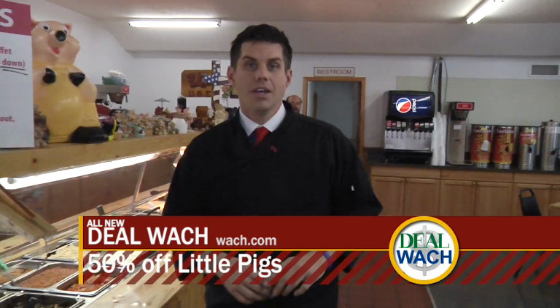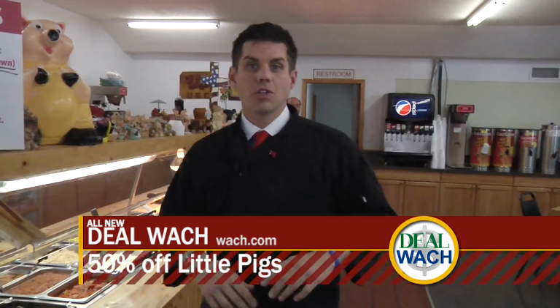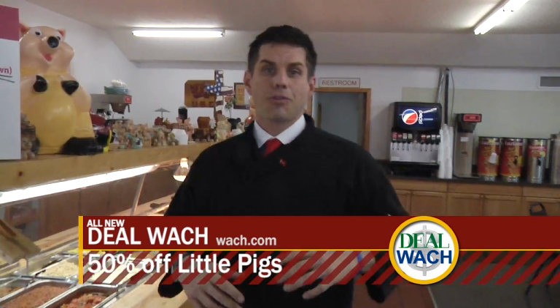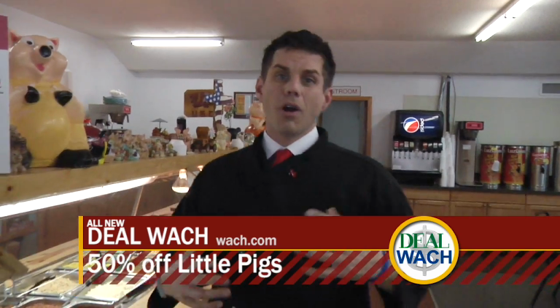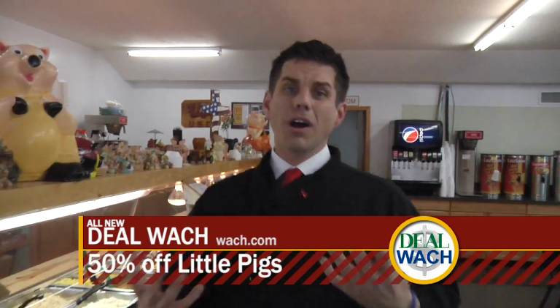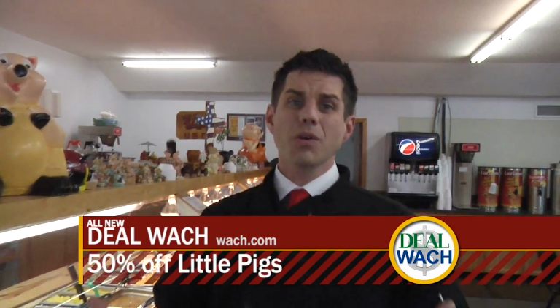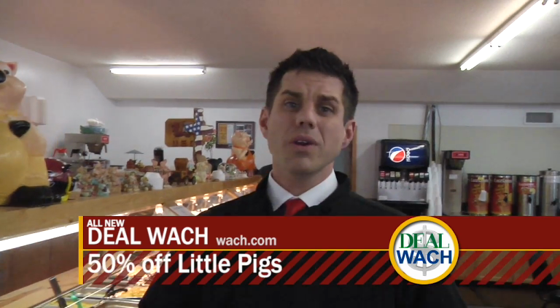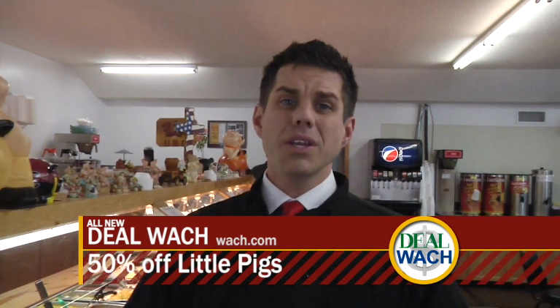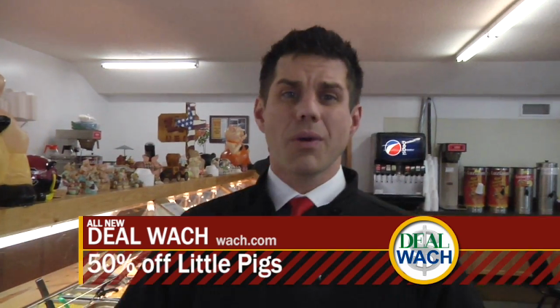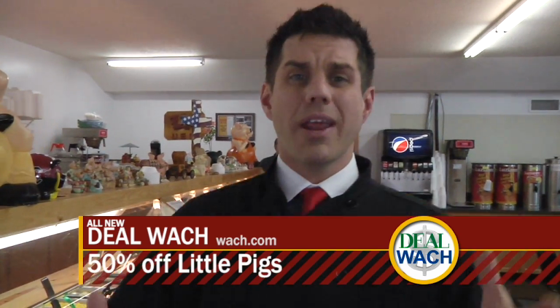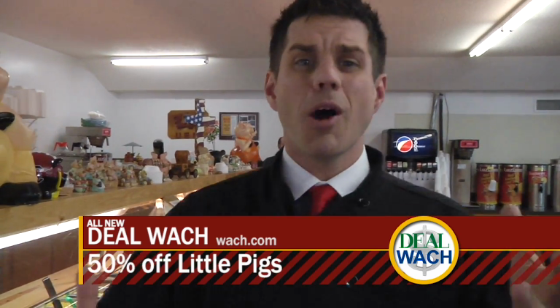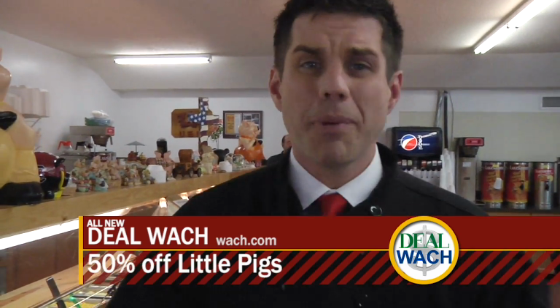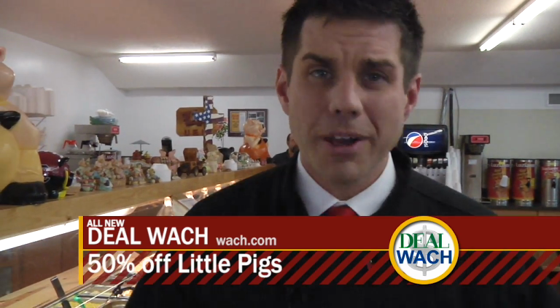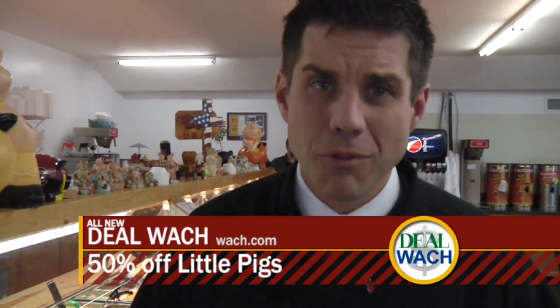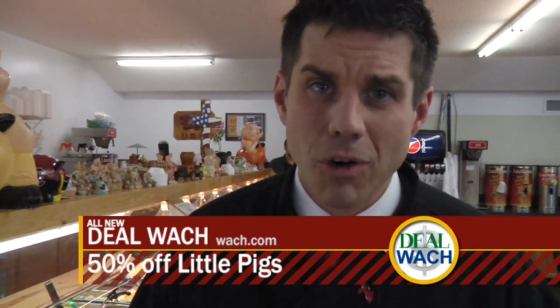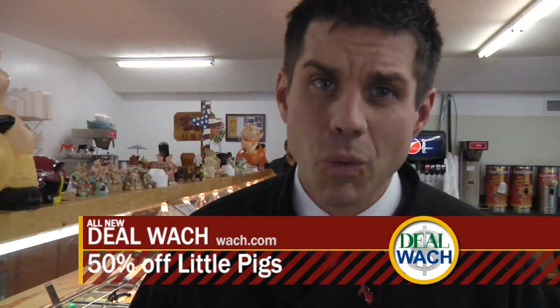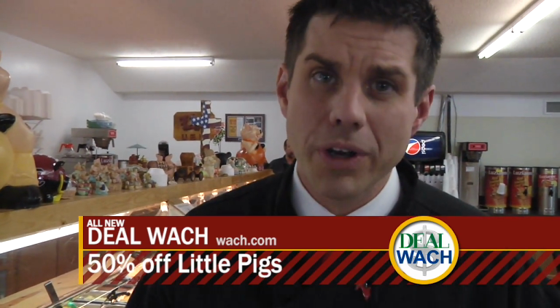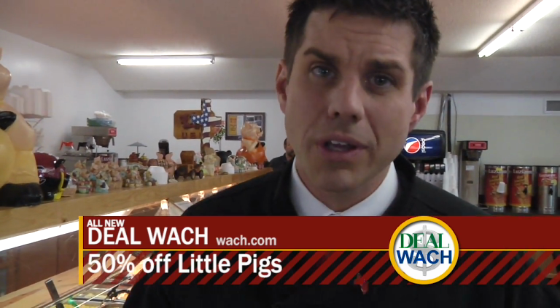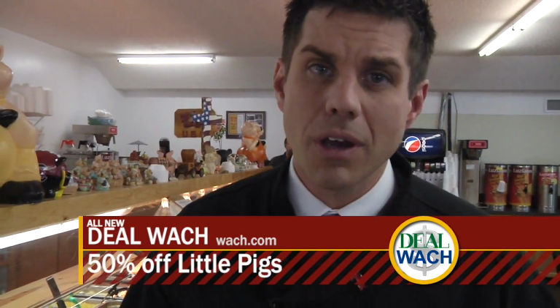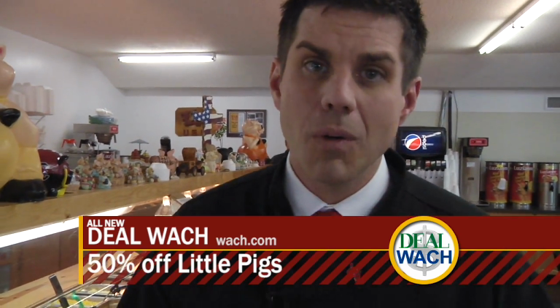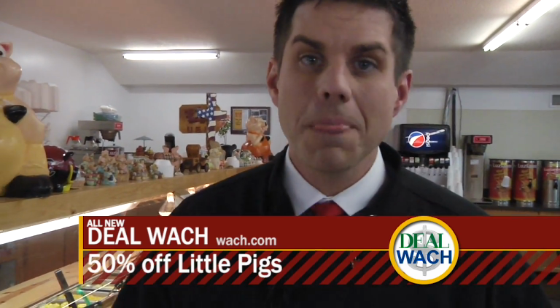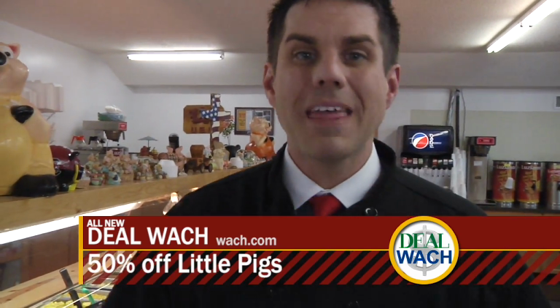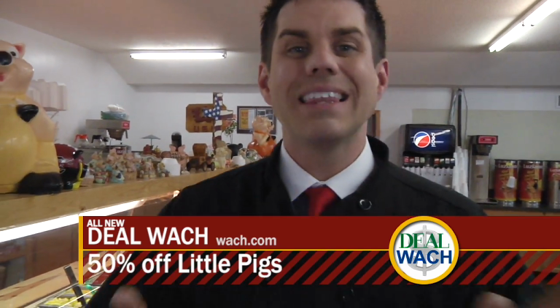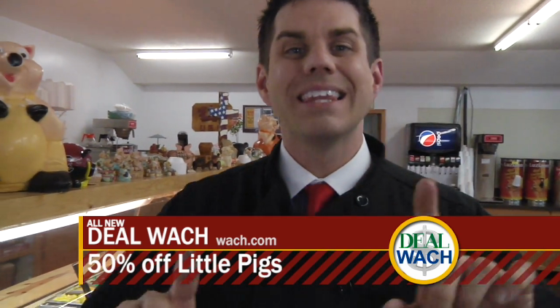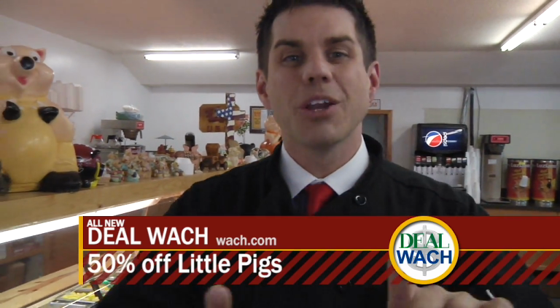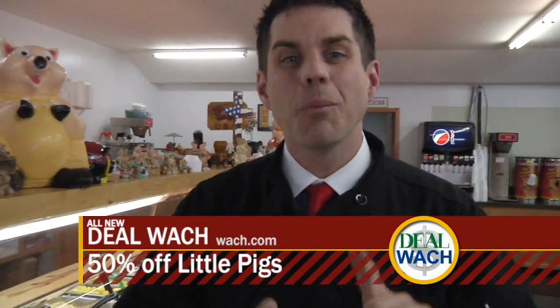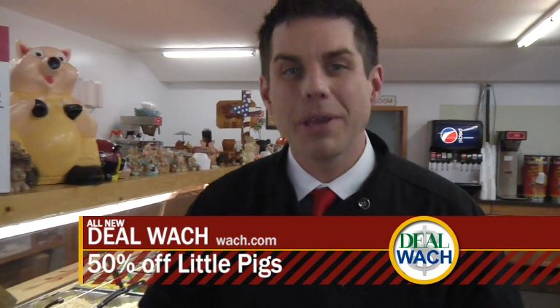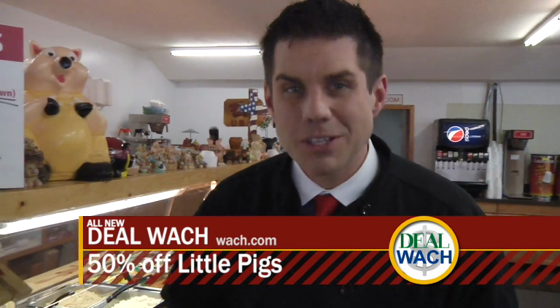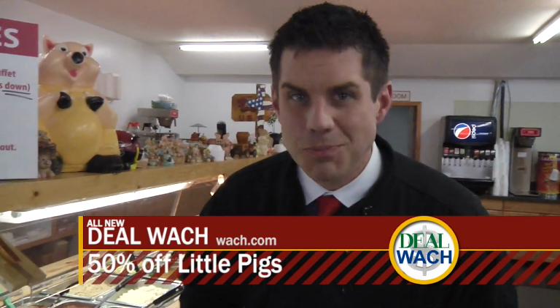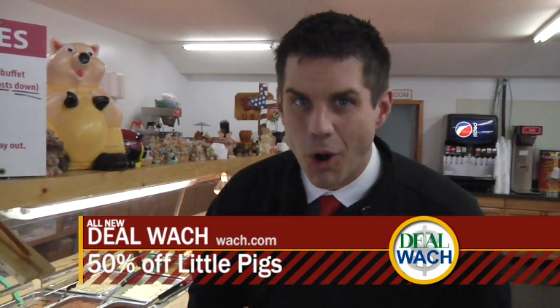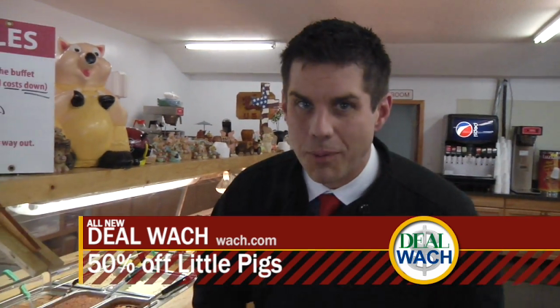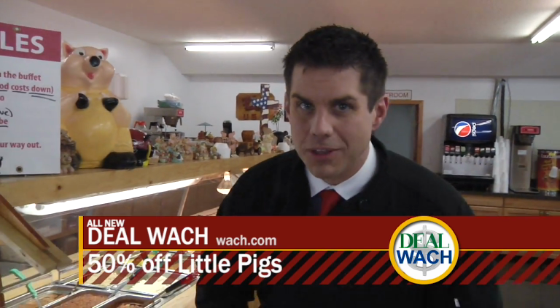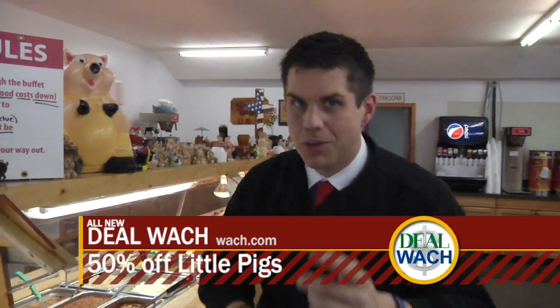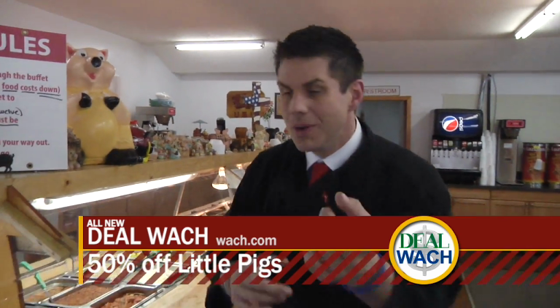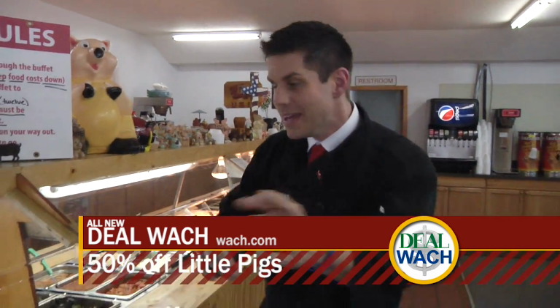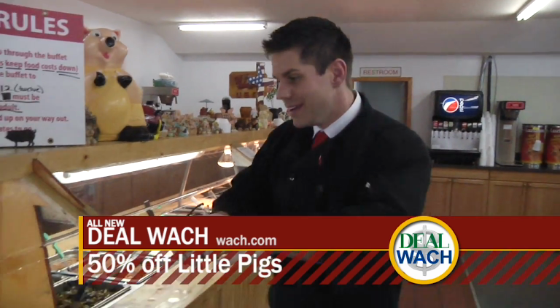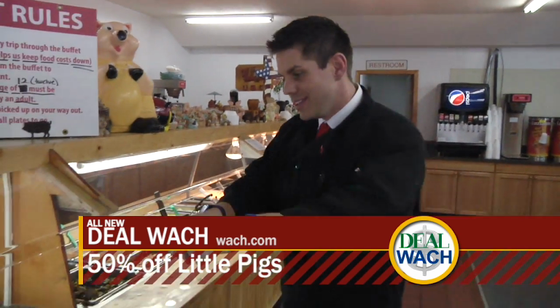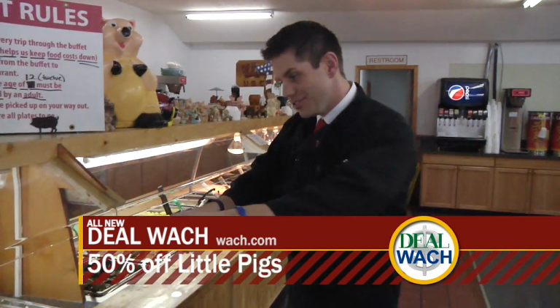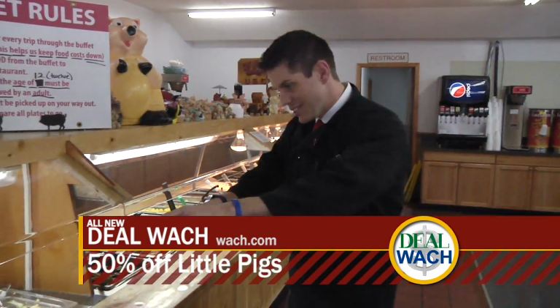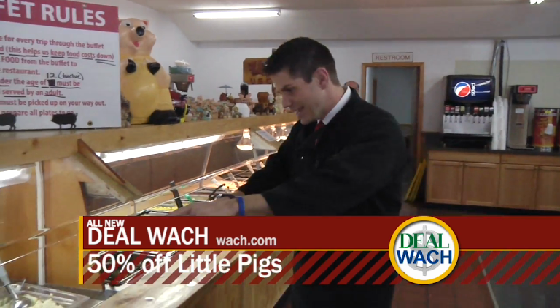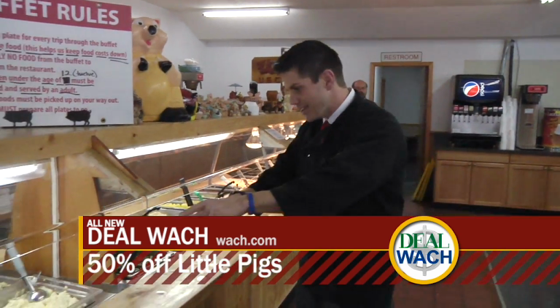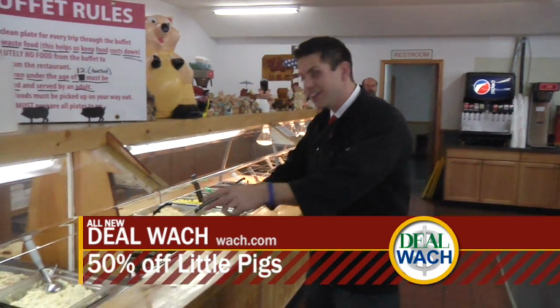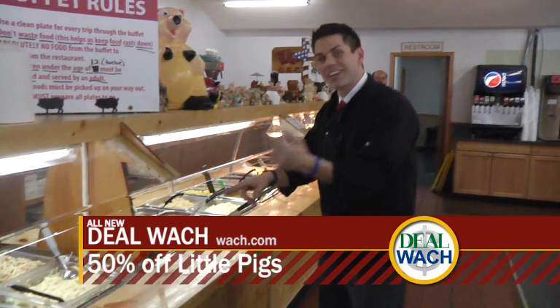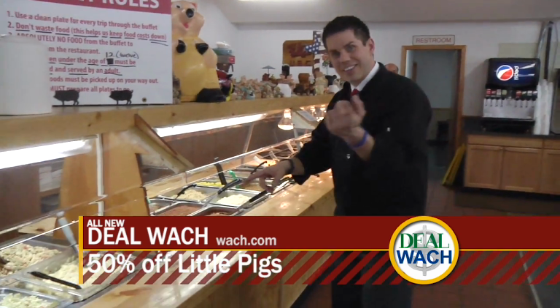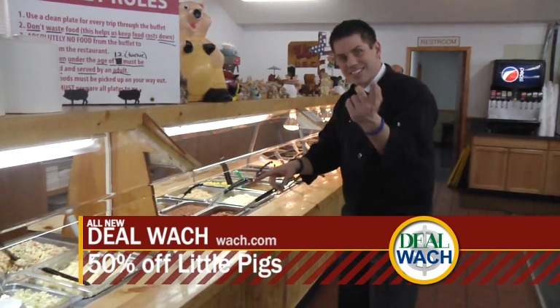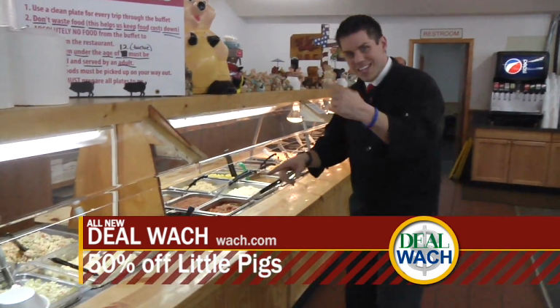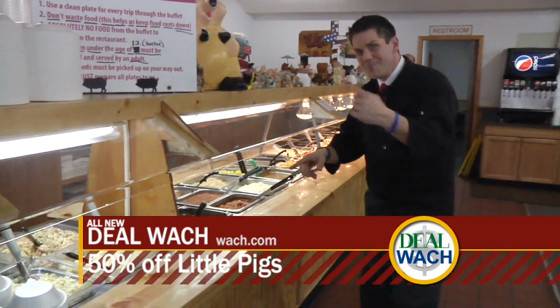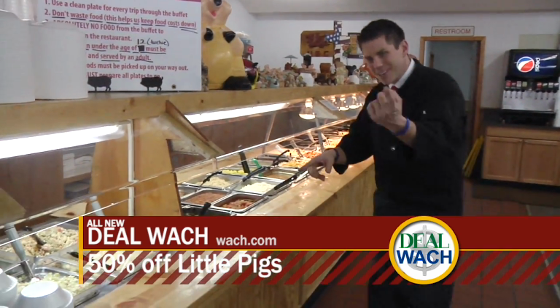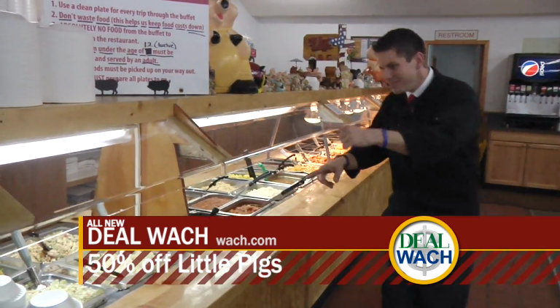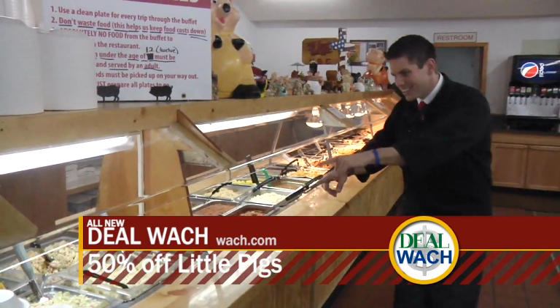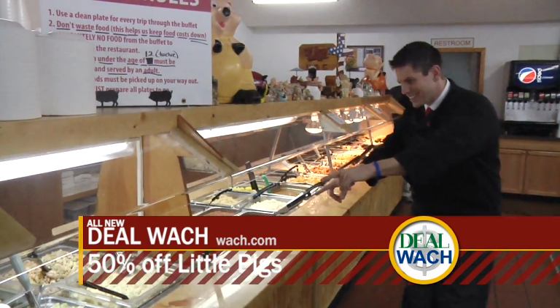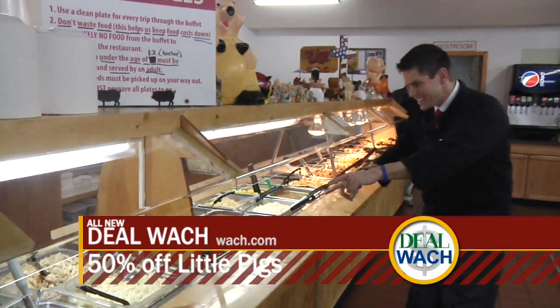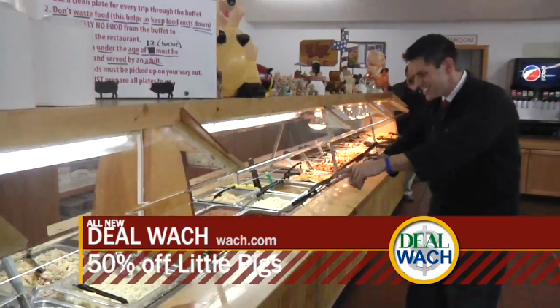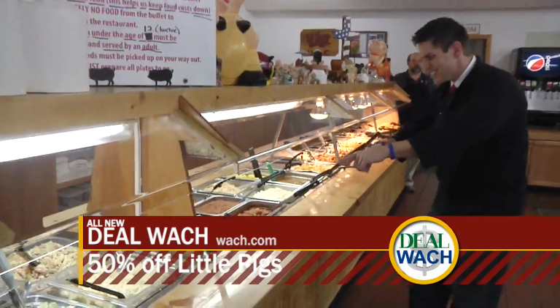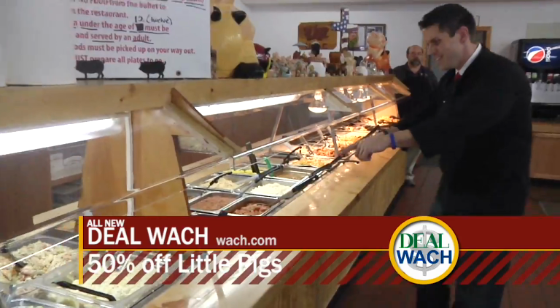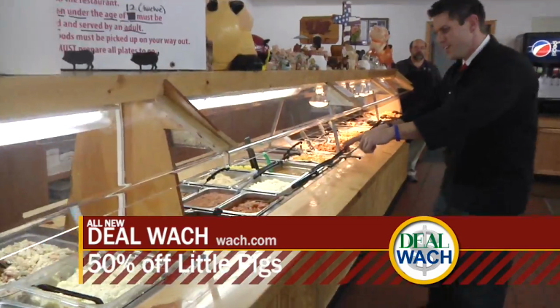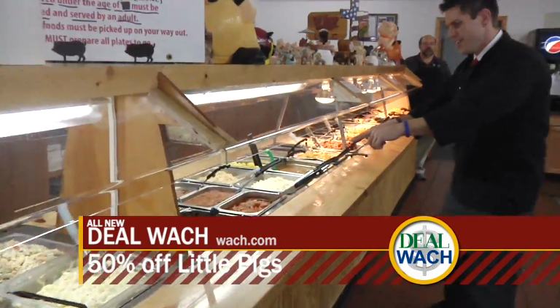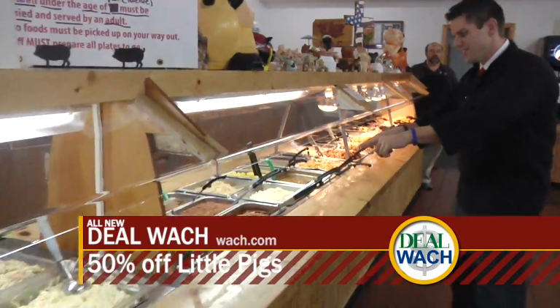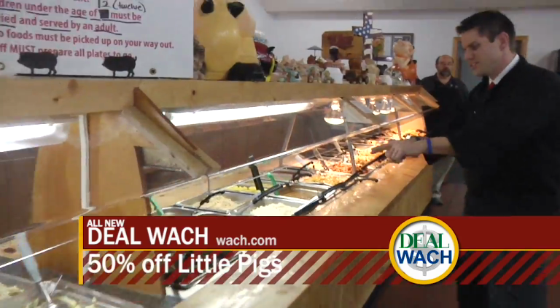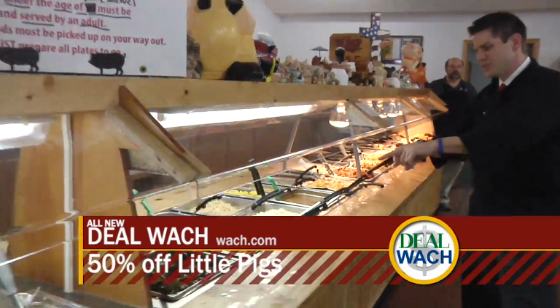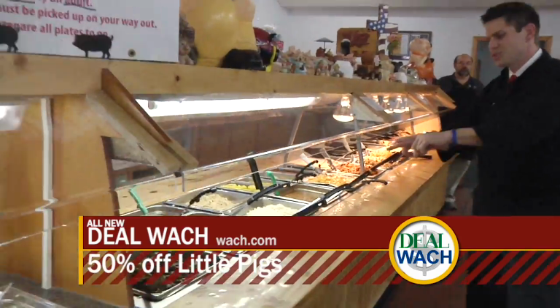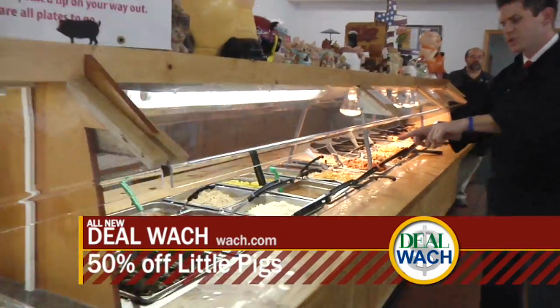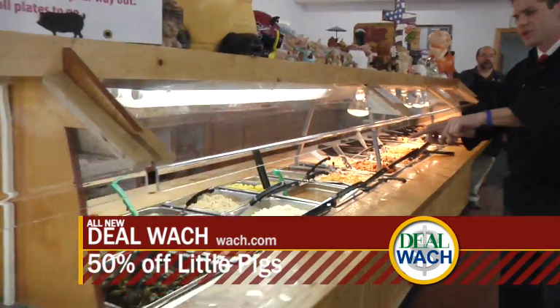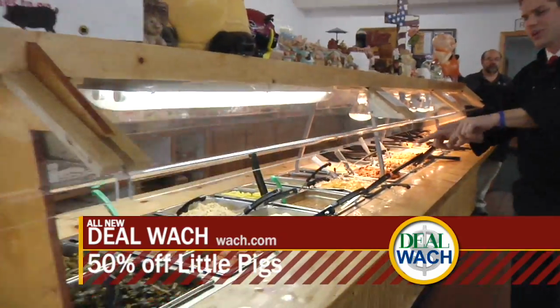So if you're hungry and you're on Alpine Road, where do you go? Little Pigs Barbecue. You've seen it. Look at this — come look at this. This looks so good.